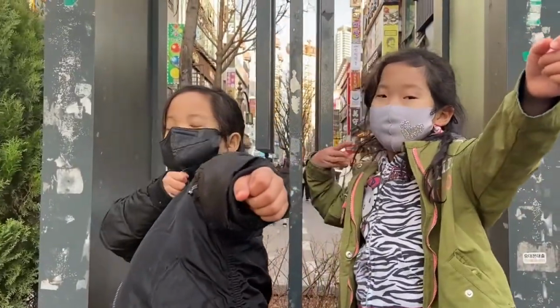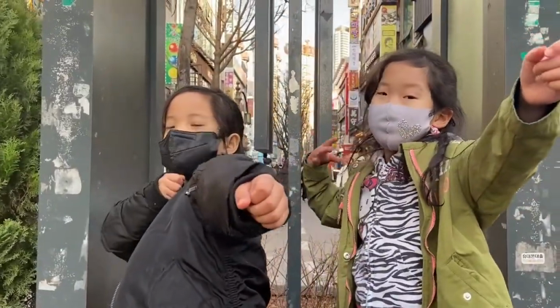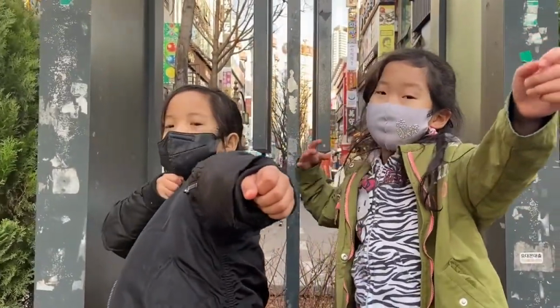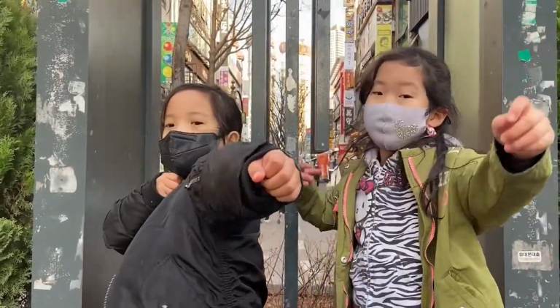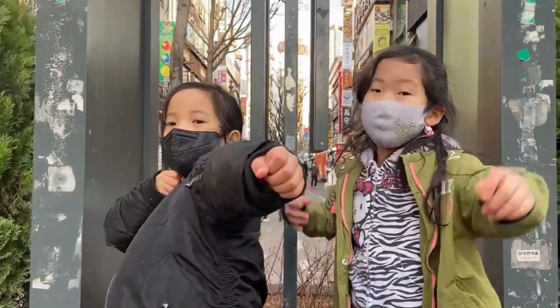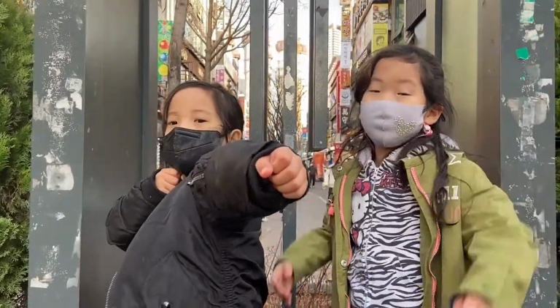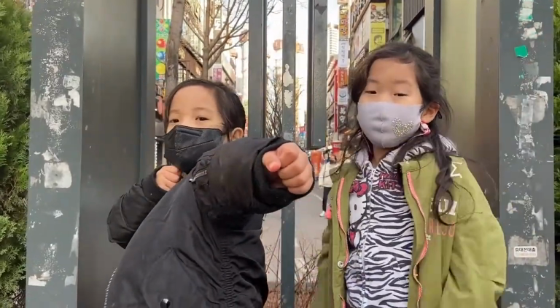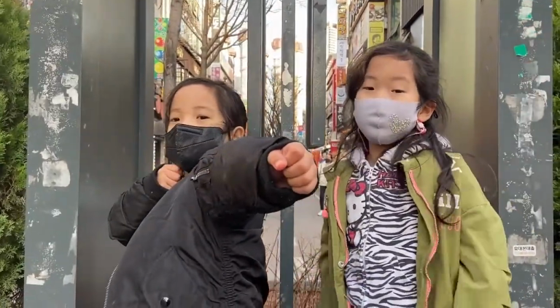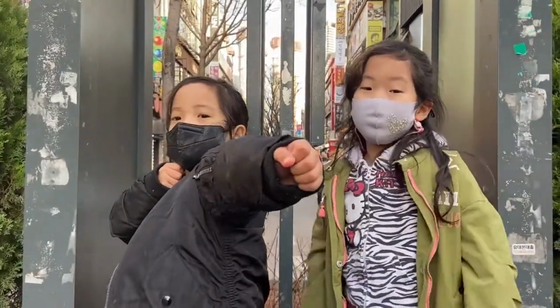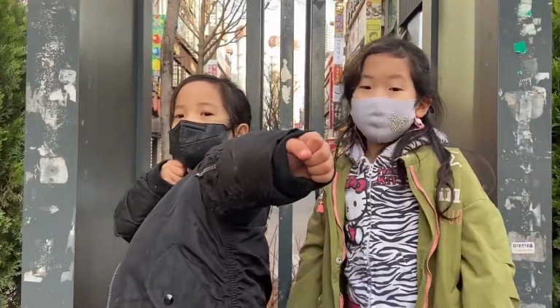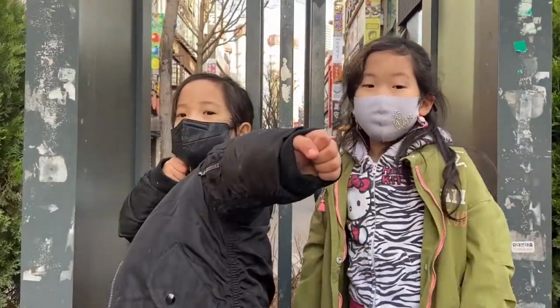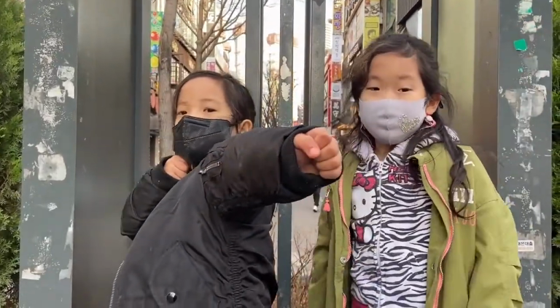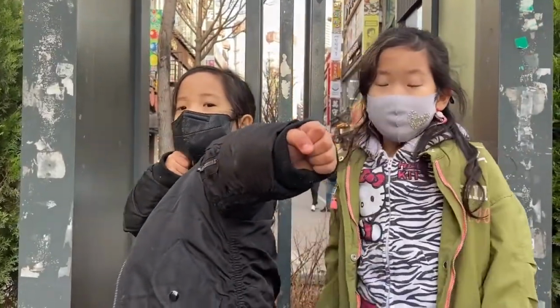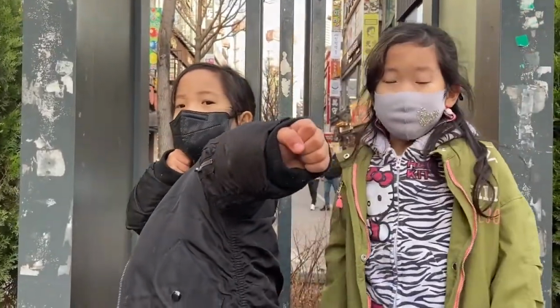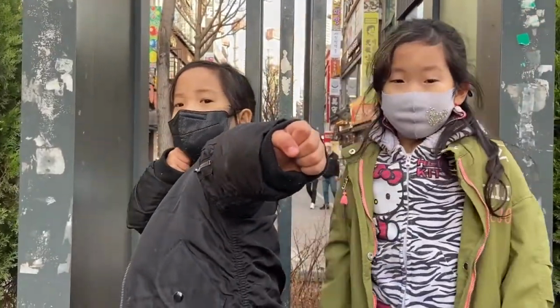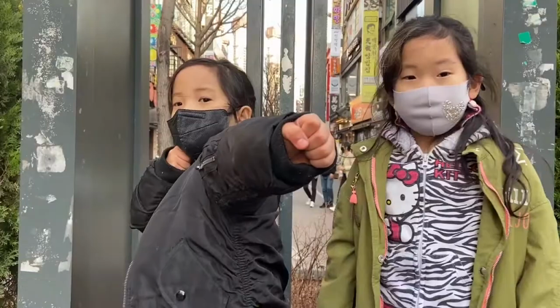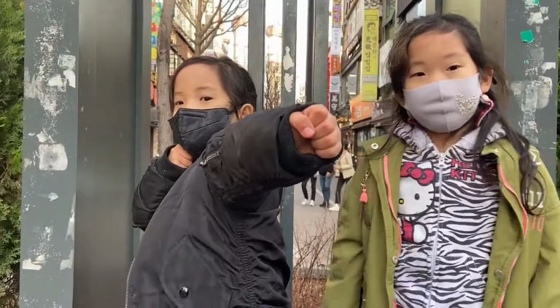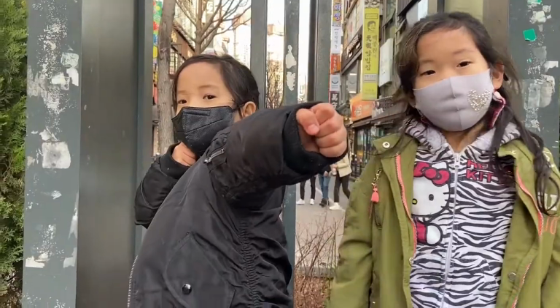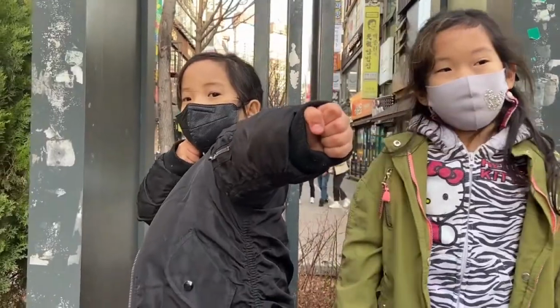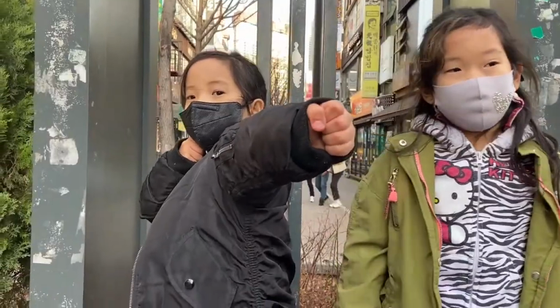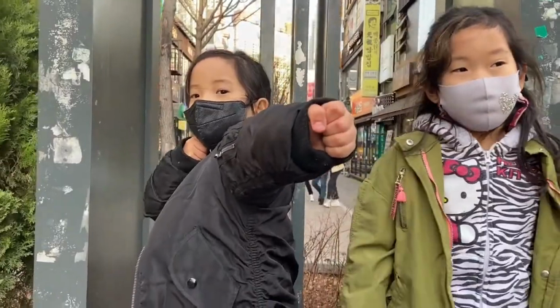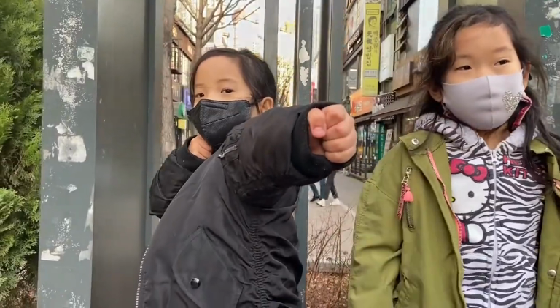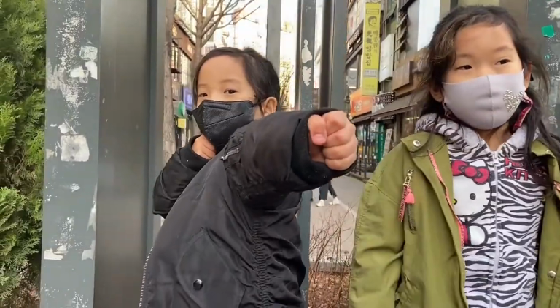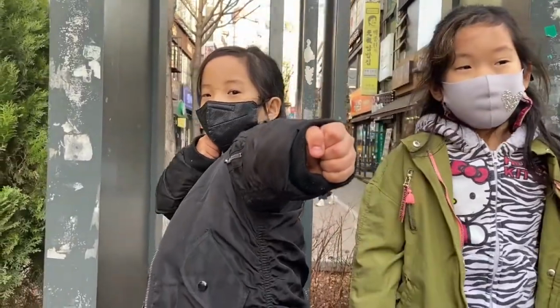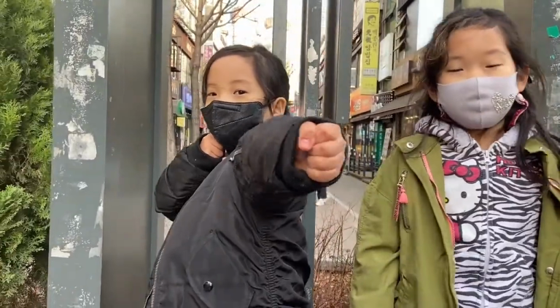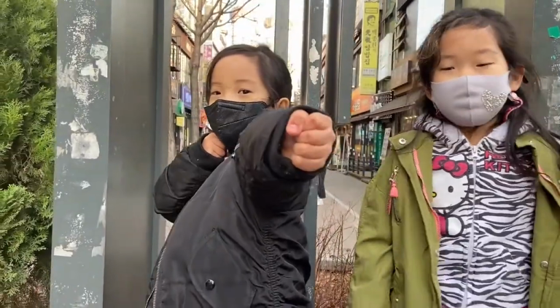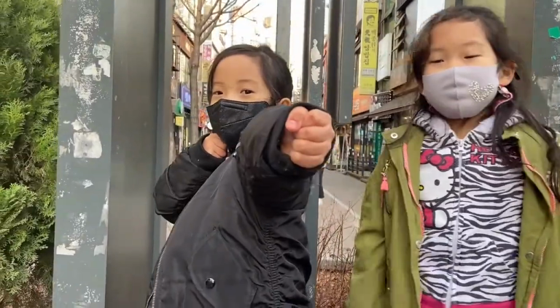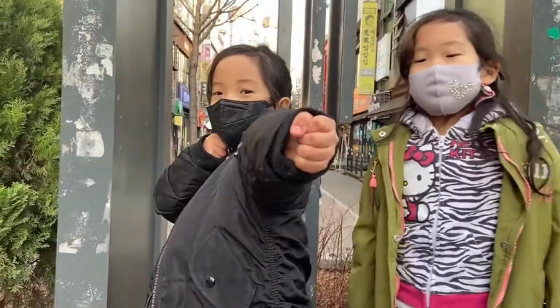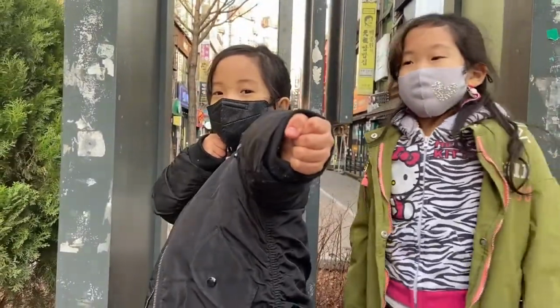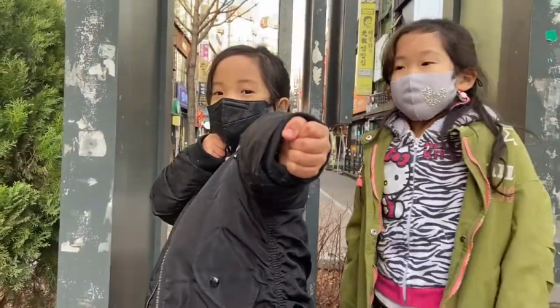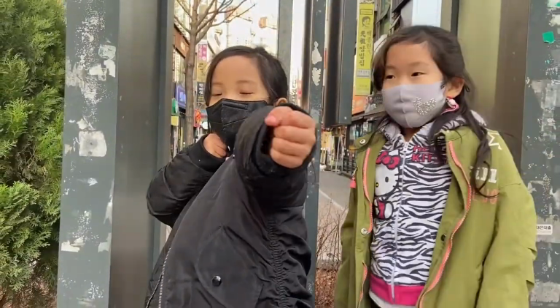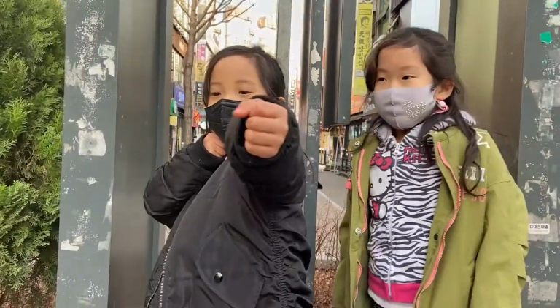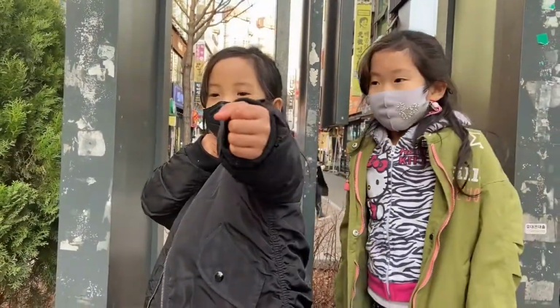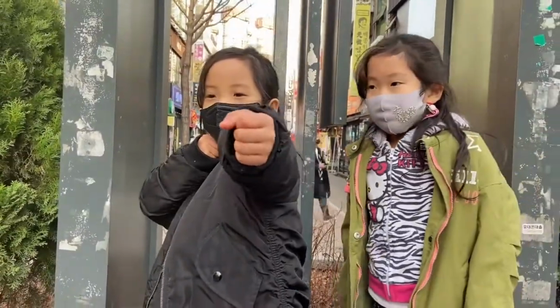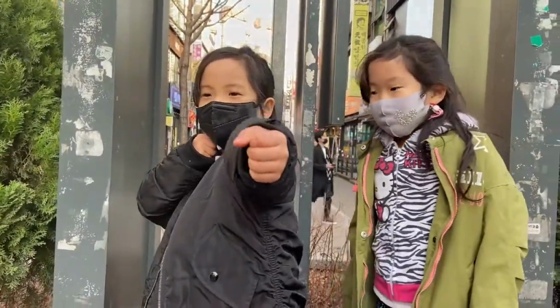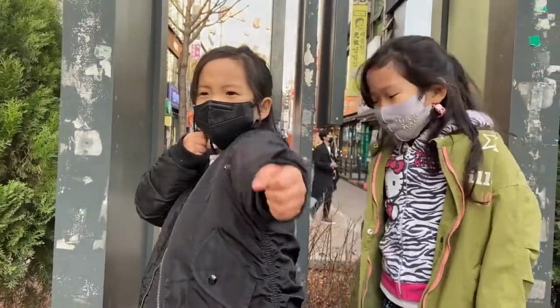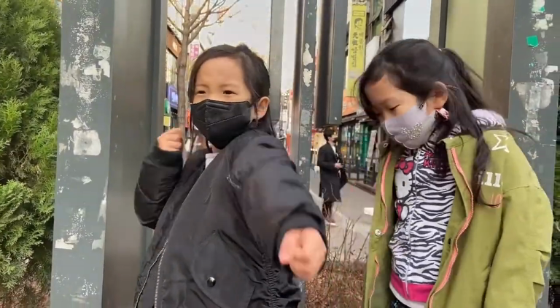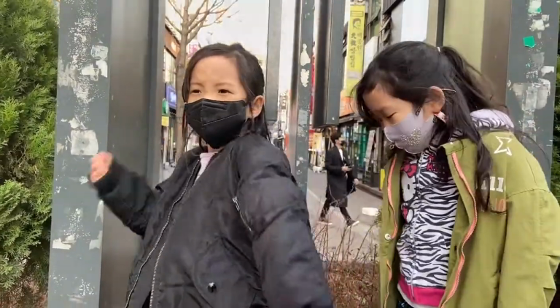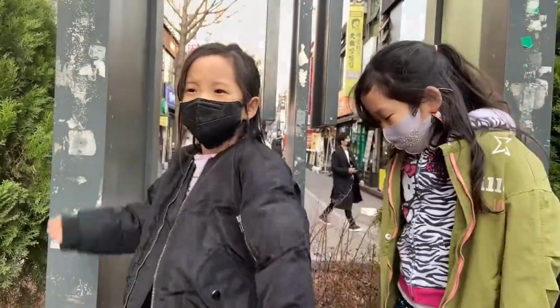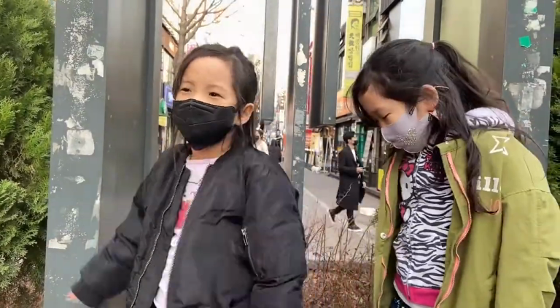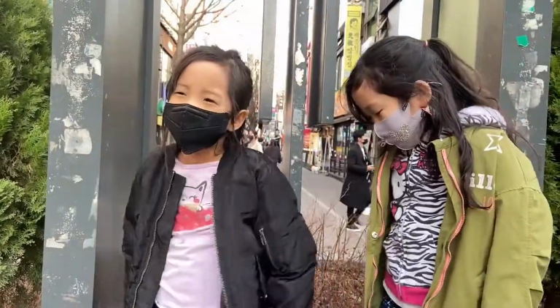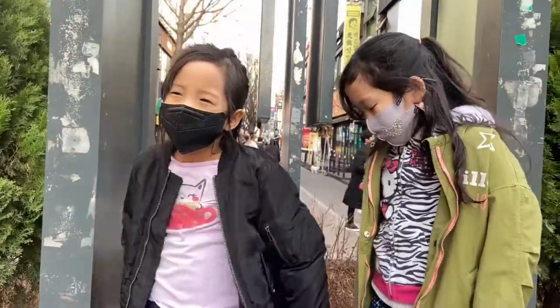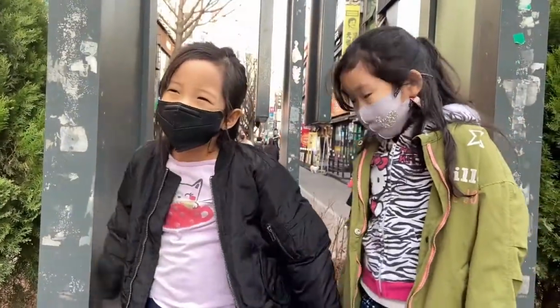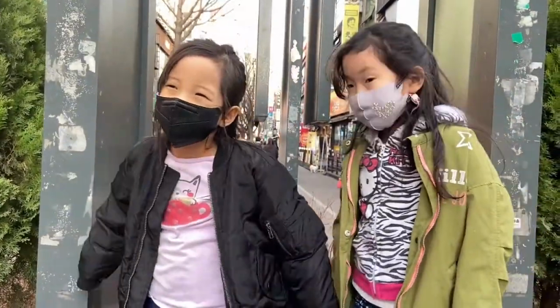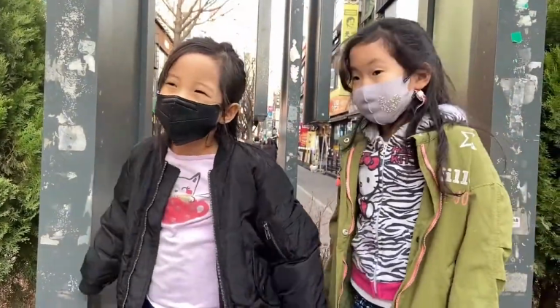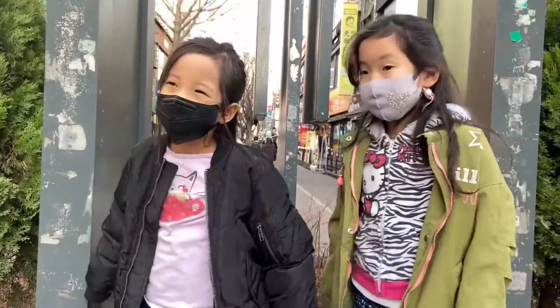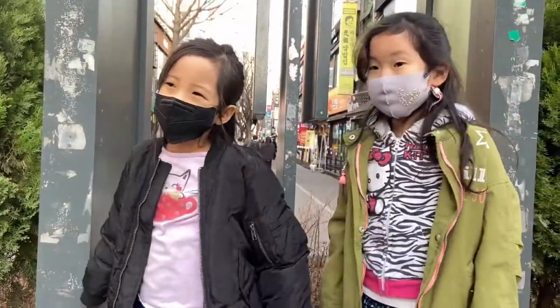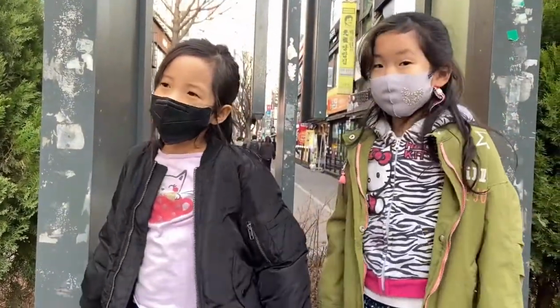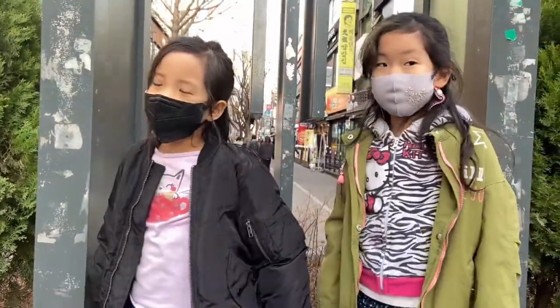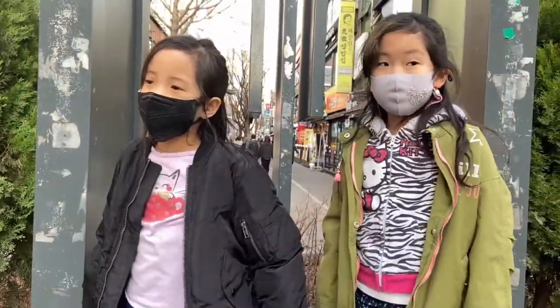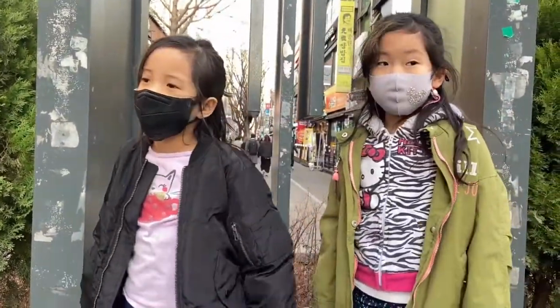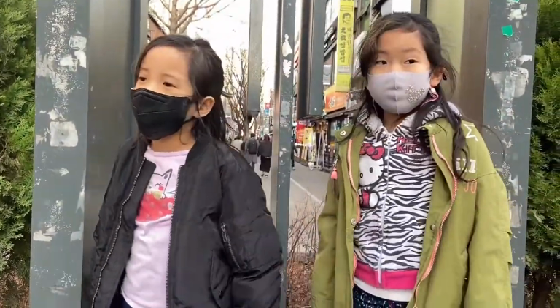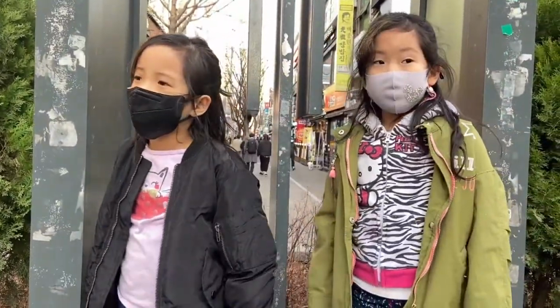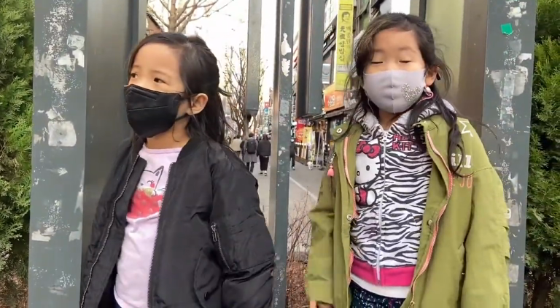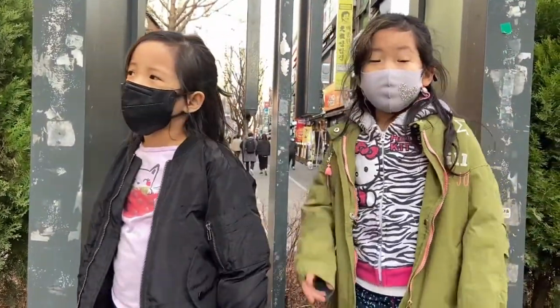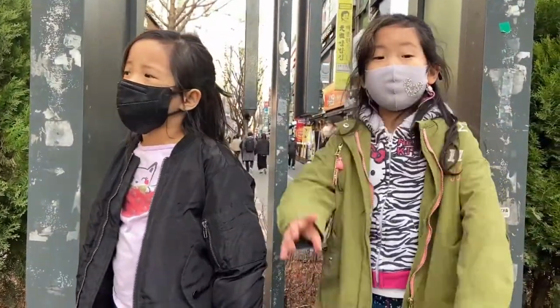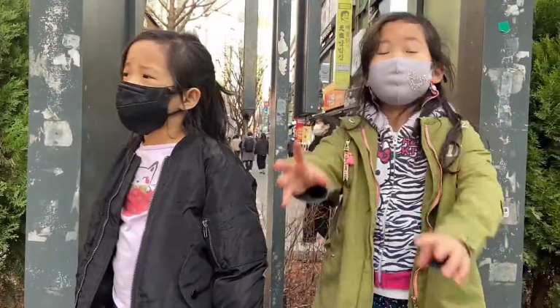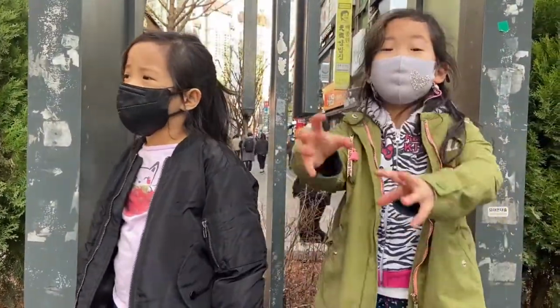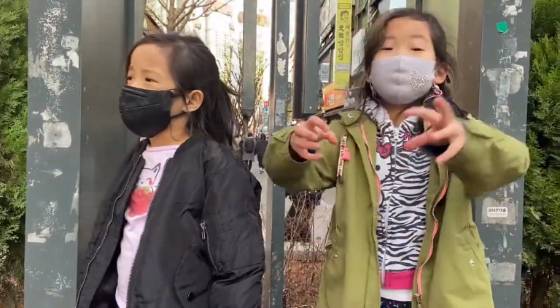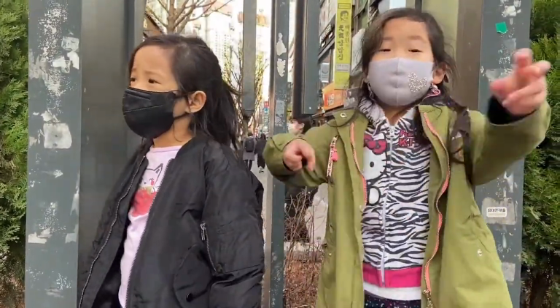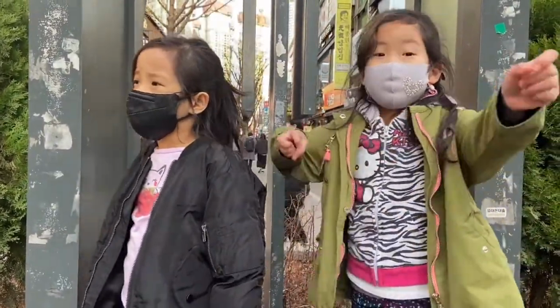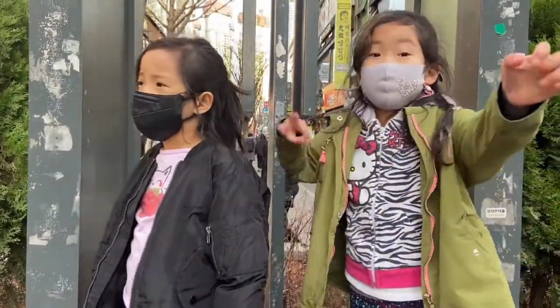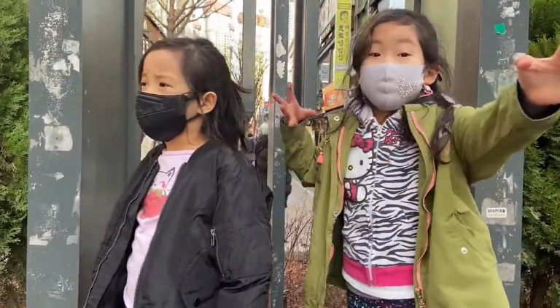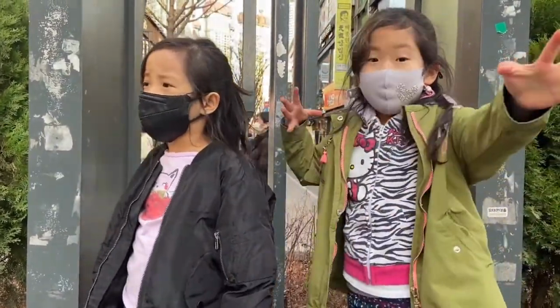It has to go under your chin. It has to go under your chin? Okay, what else is really important?